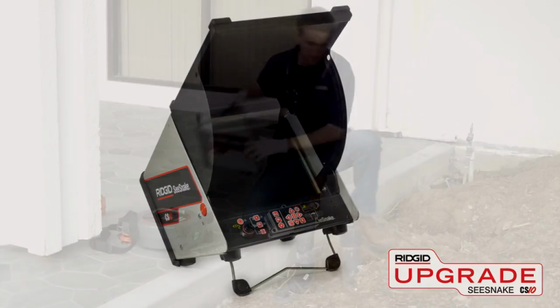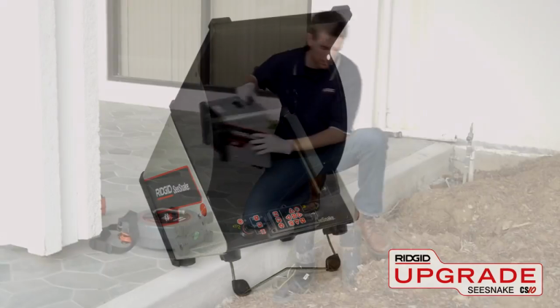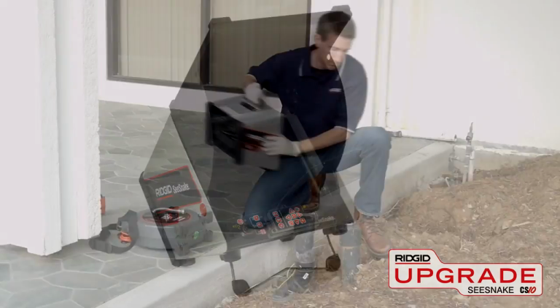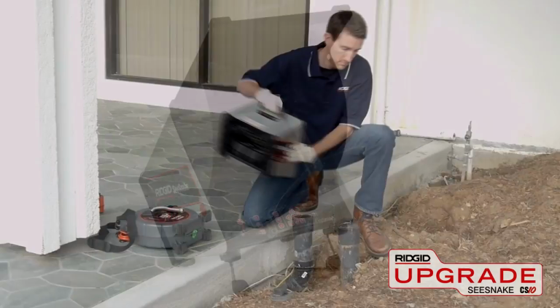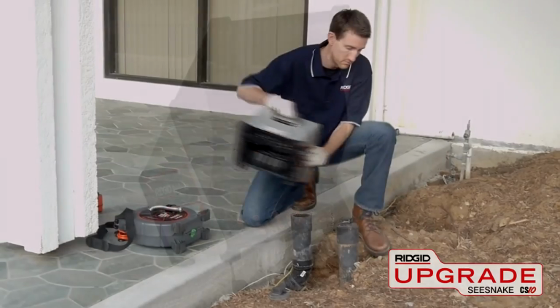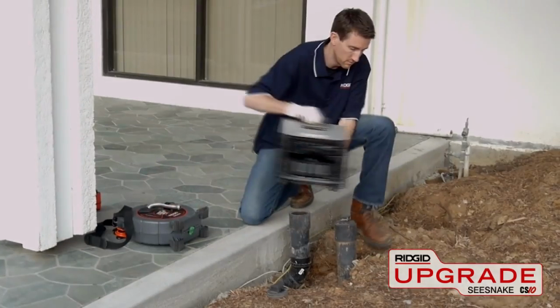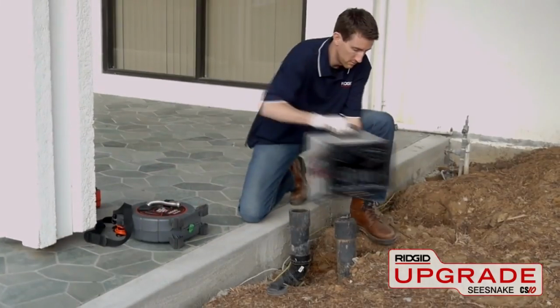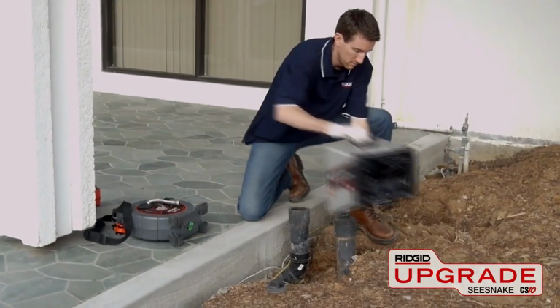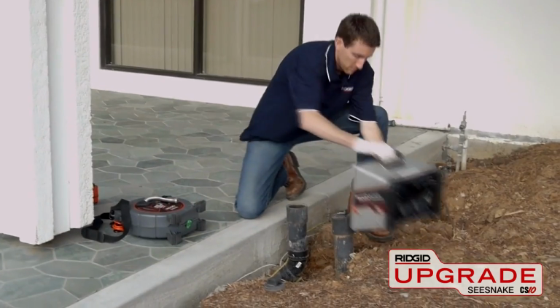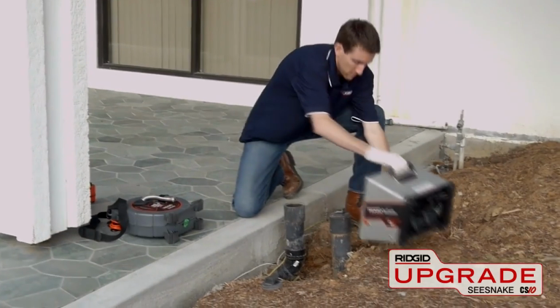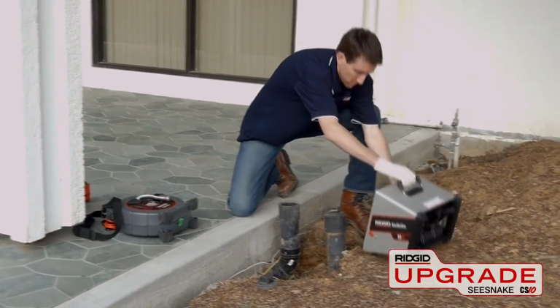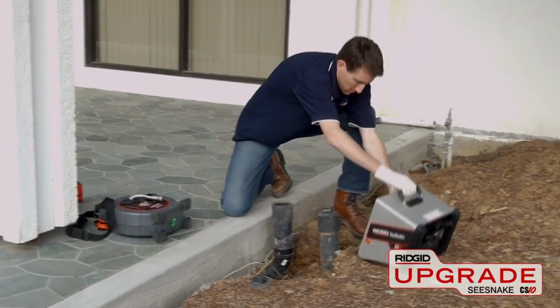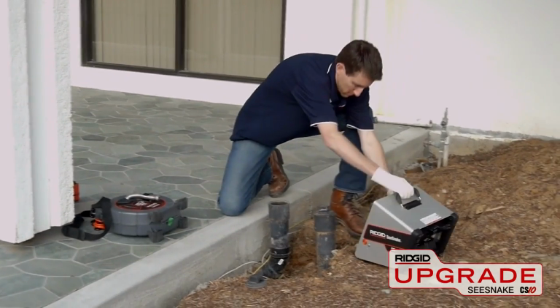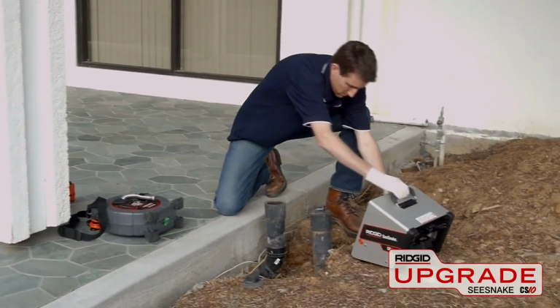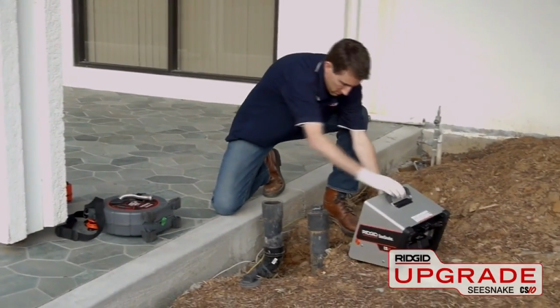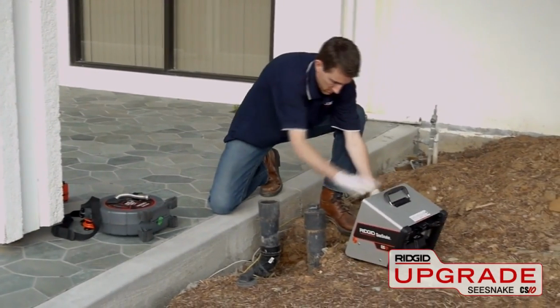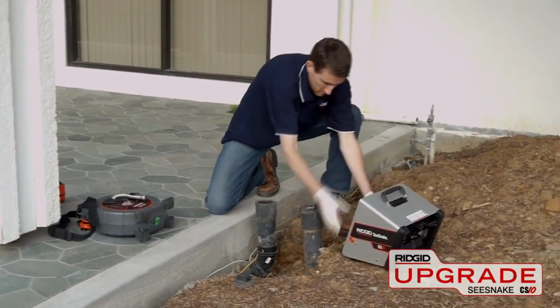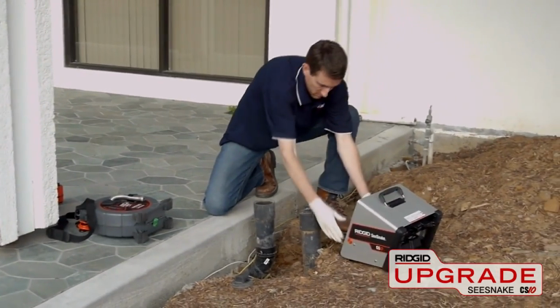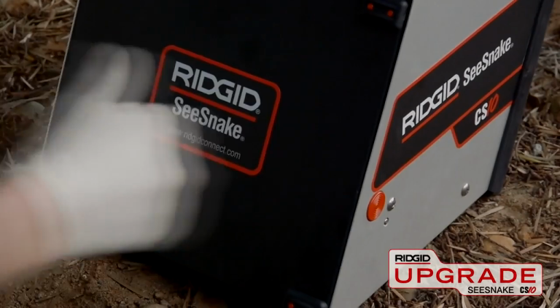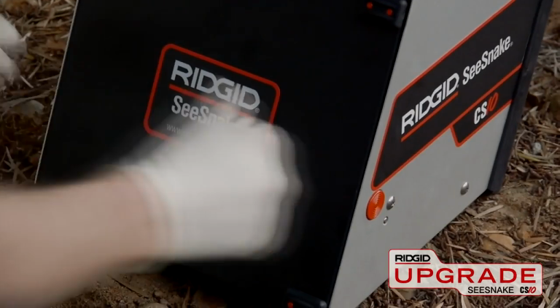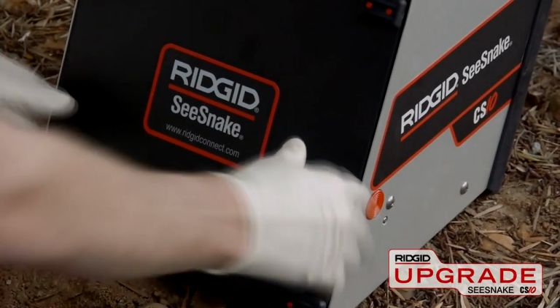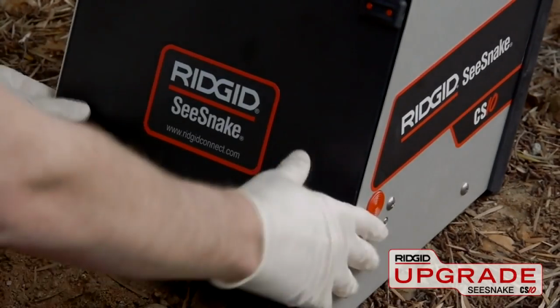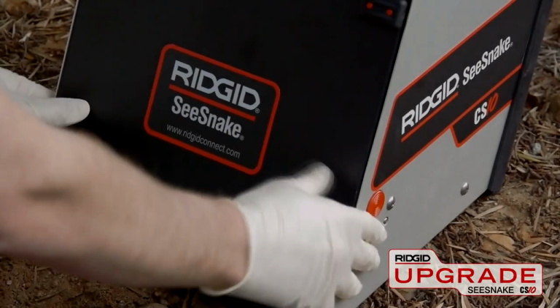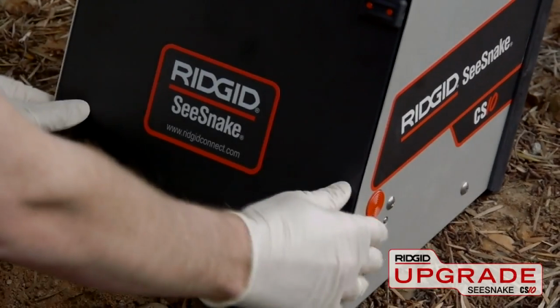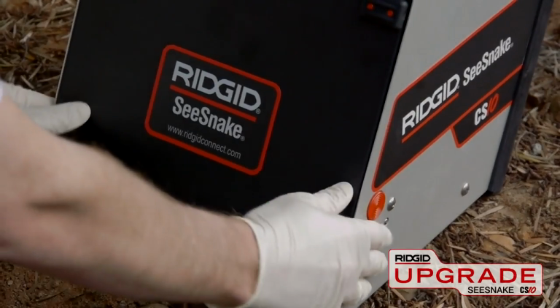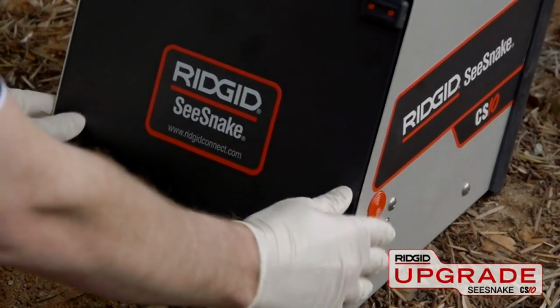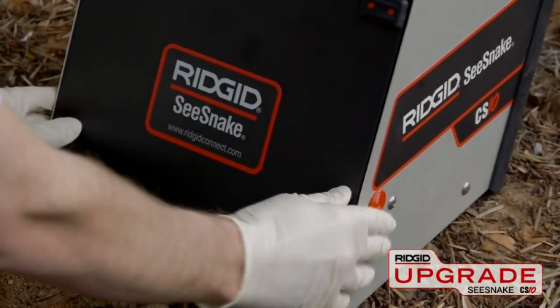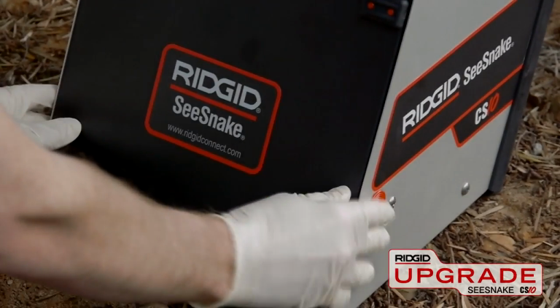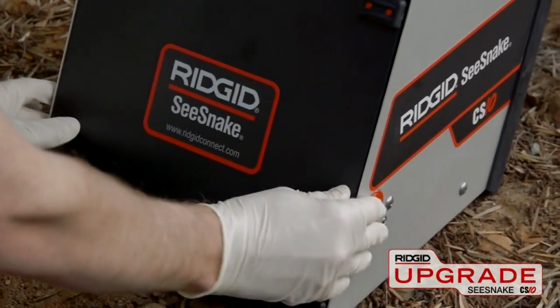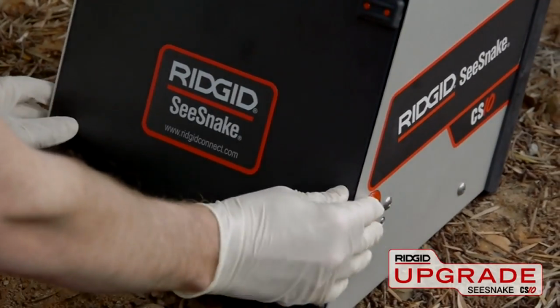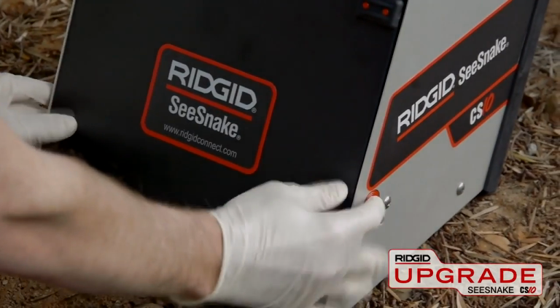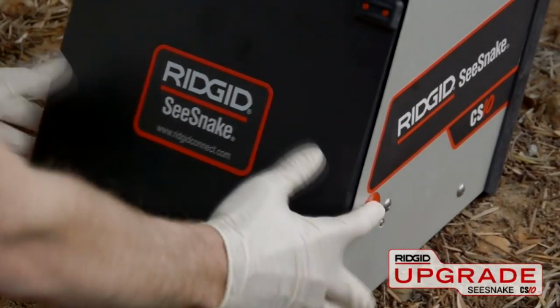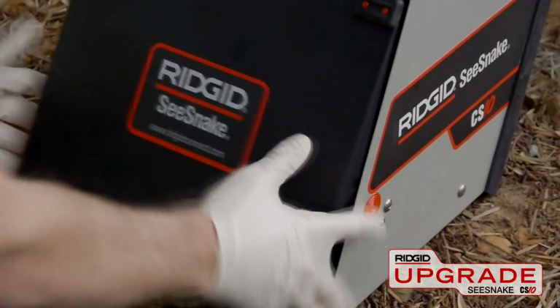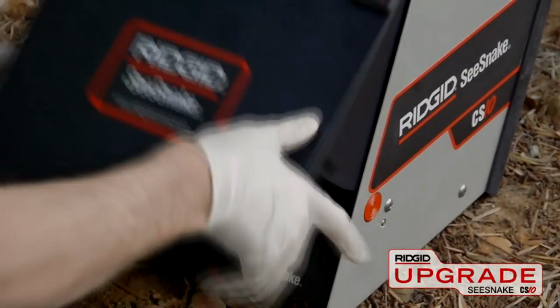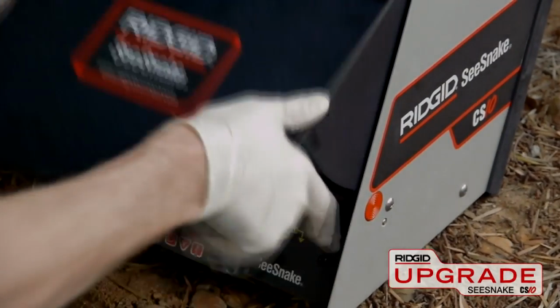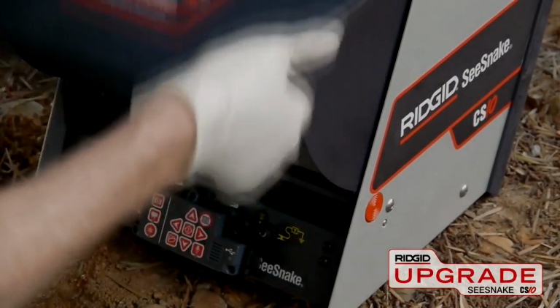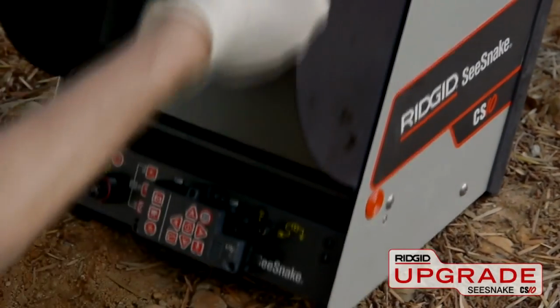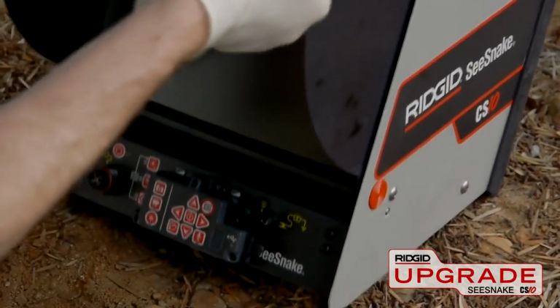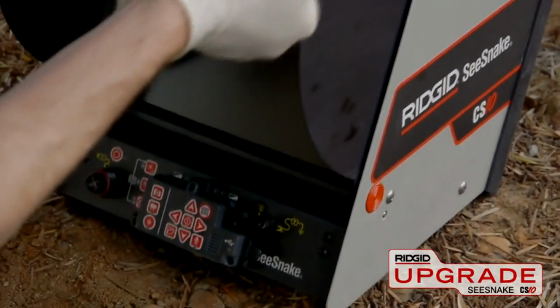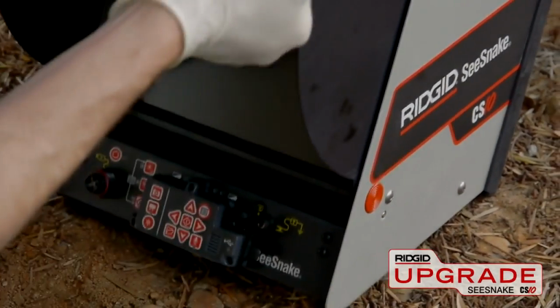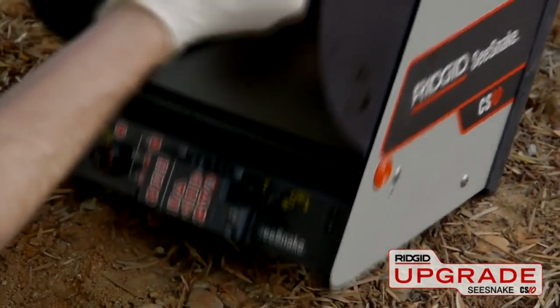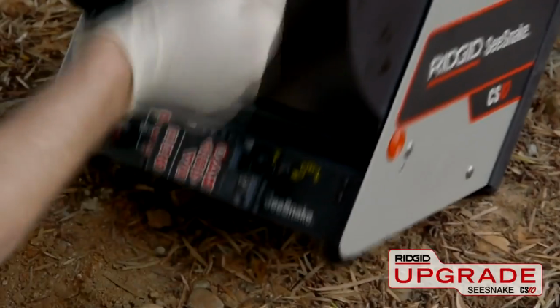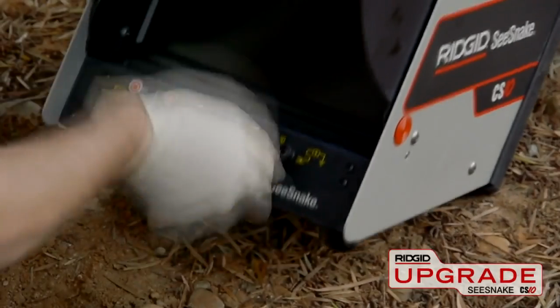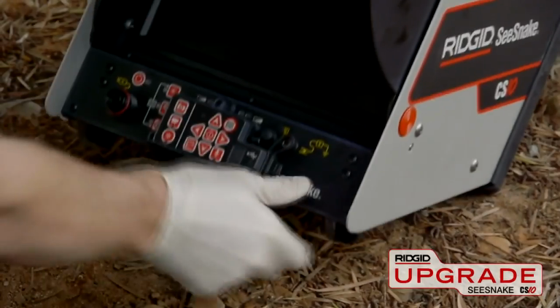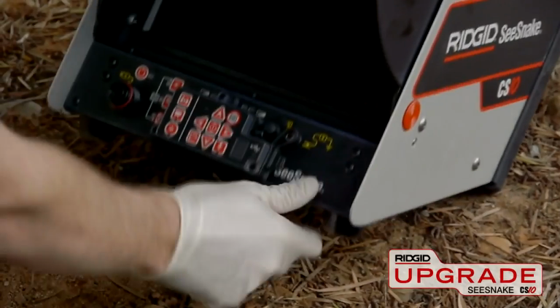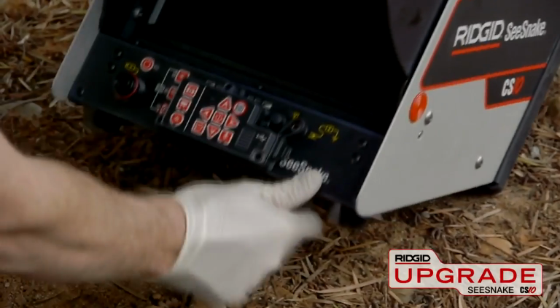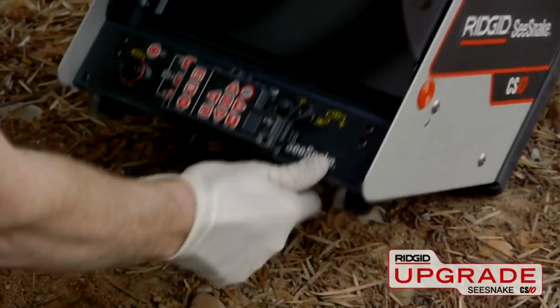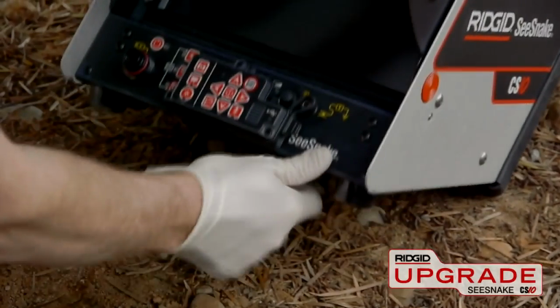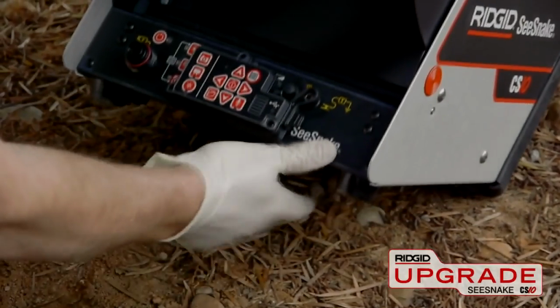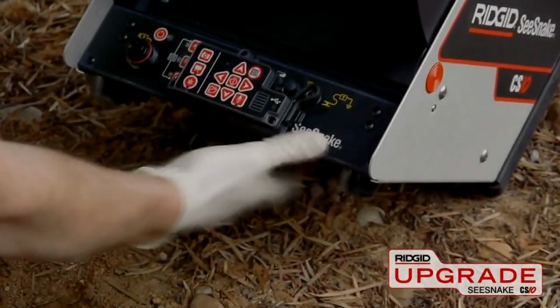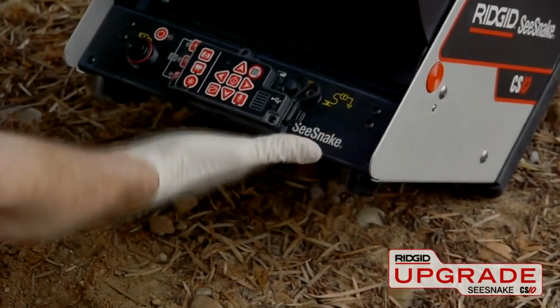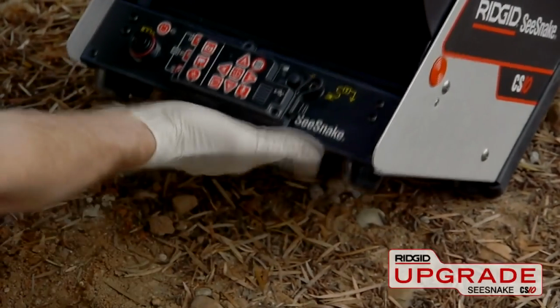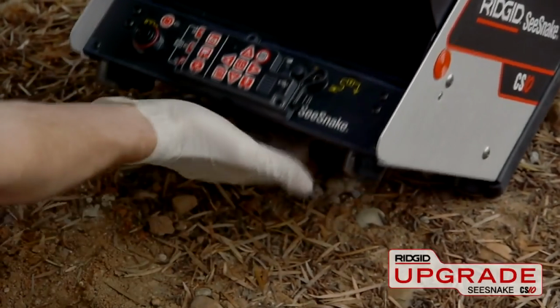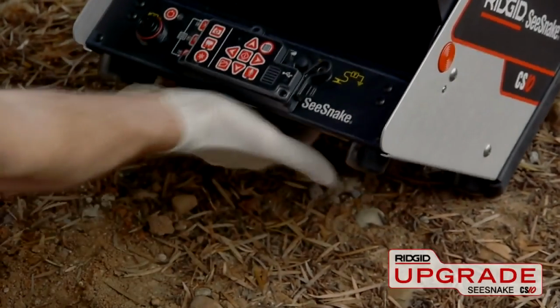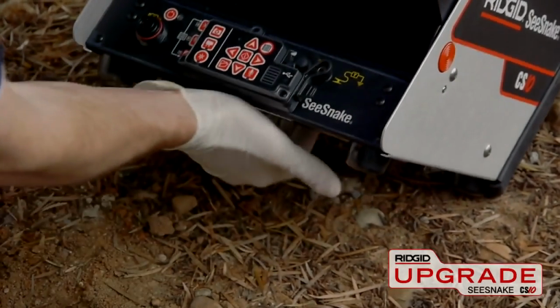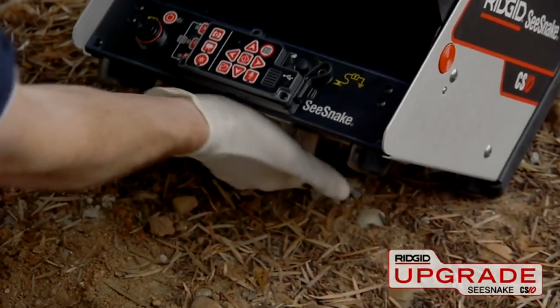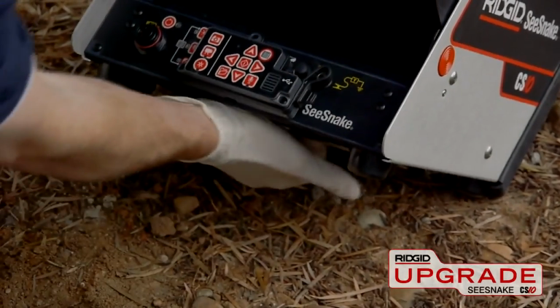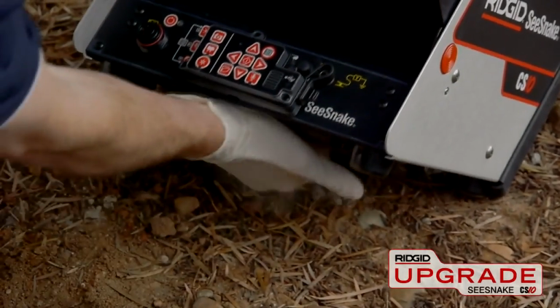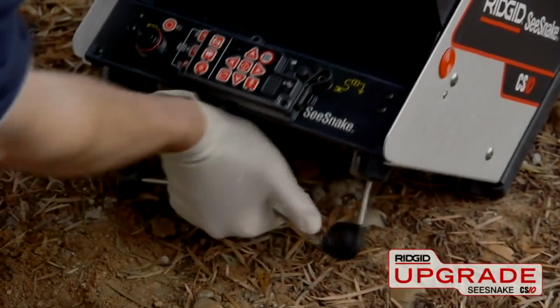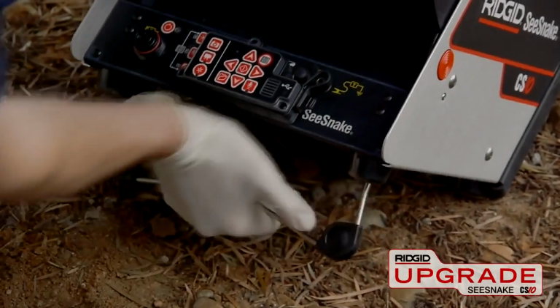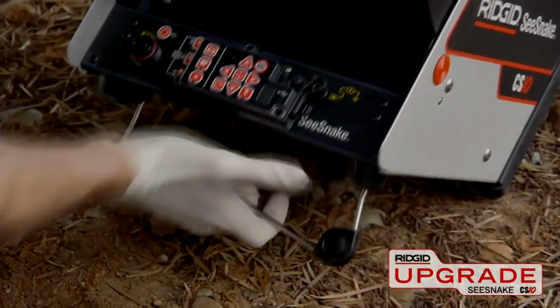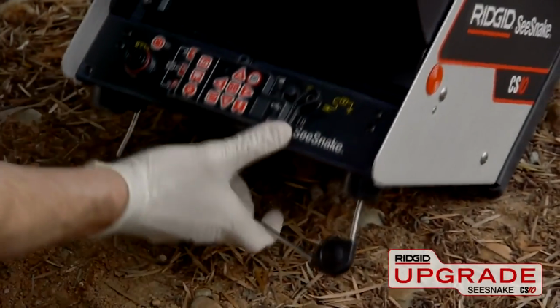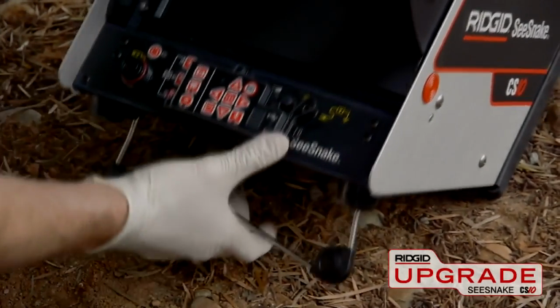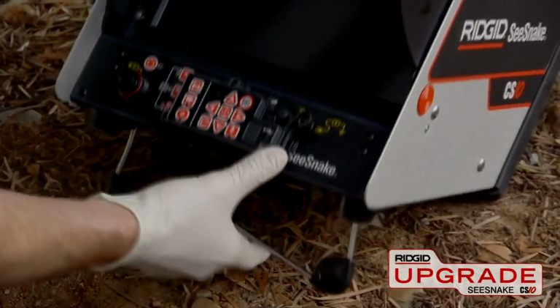The Rigid SeaSnake CS10 is a compact, rugged monitor and digital recording solution for use with all SeaSnake cameras.